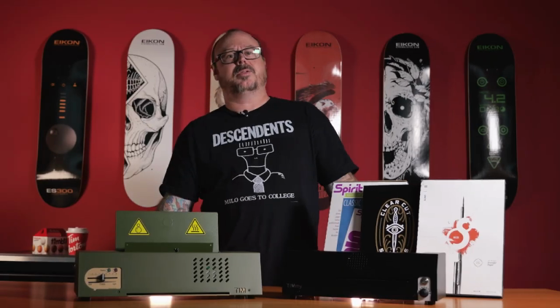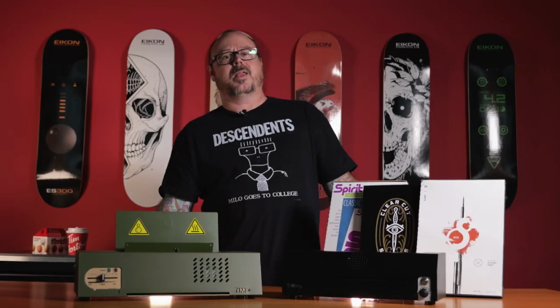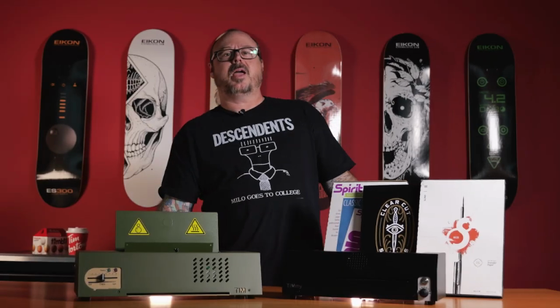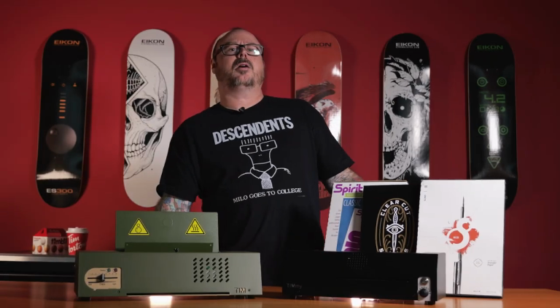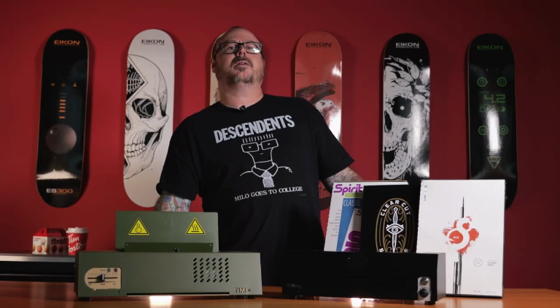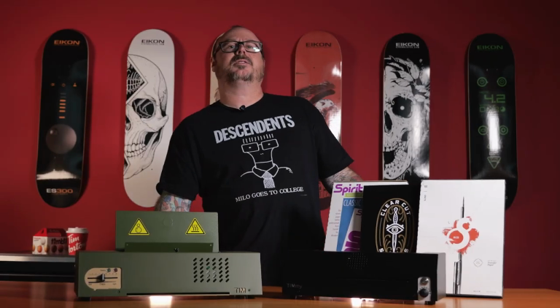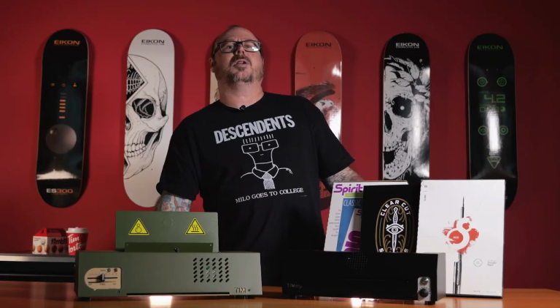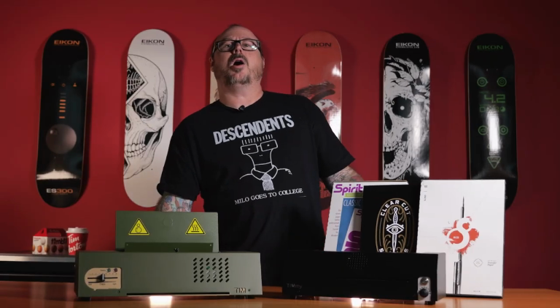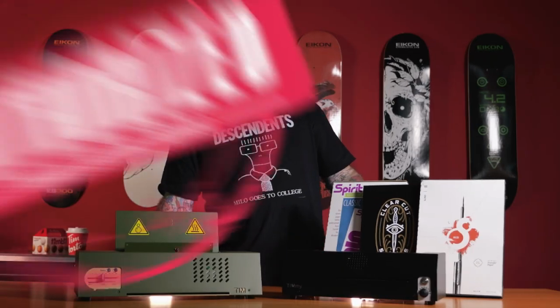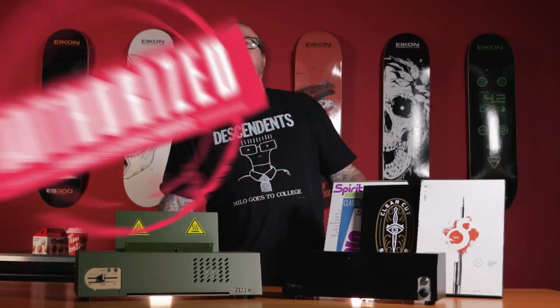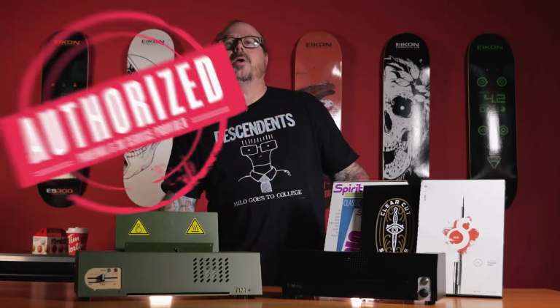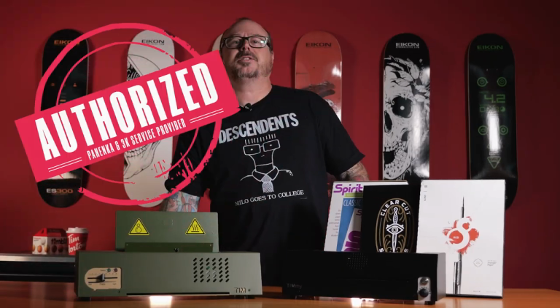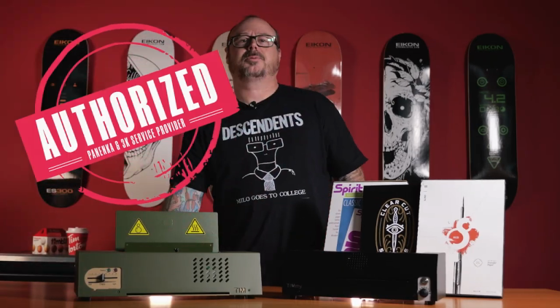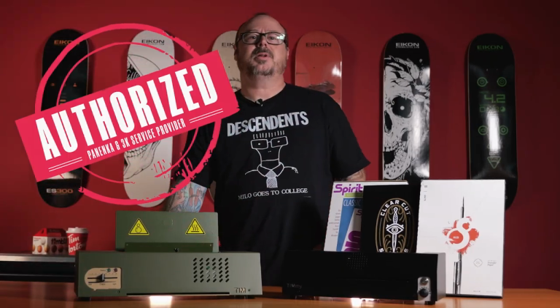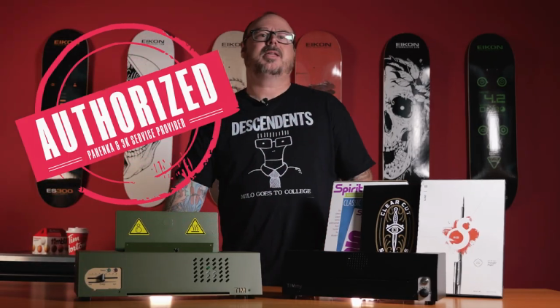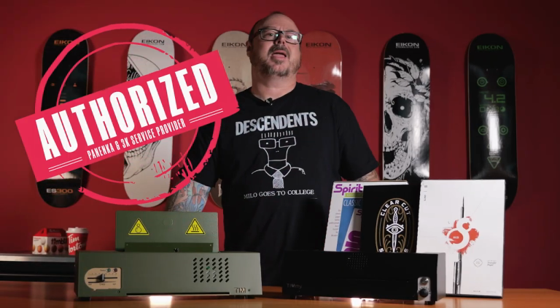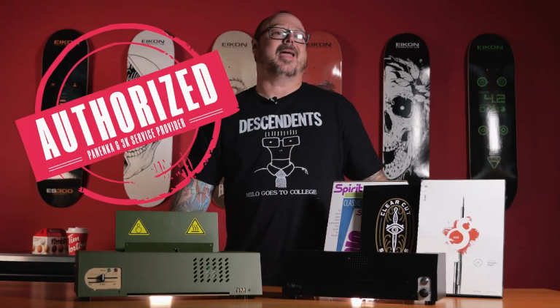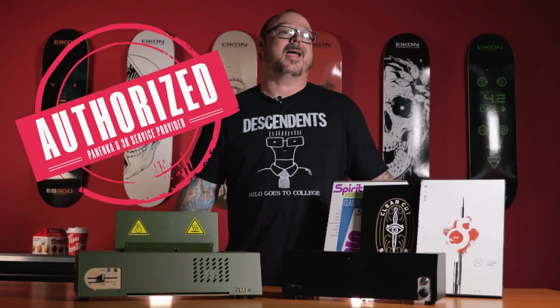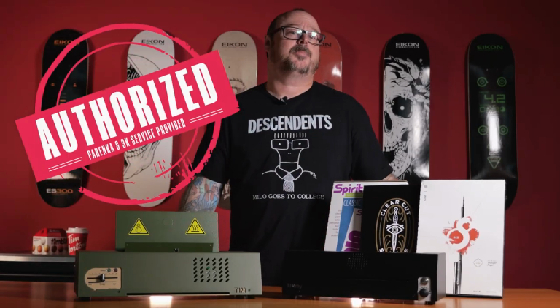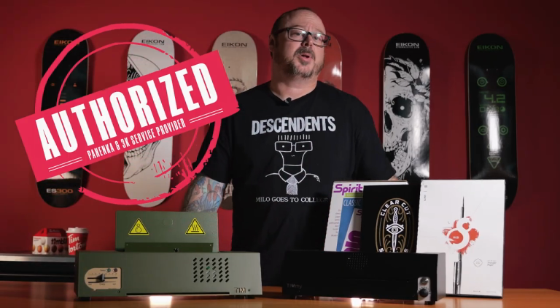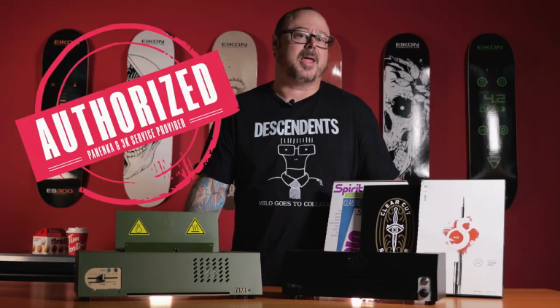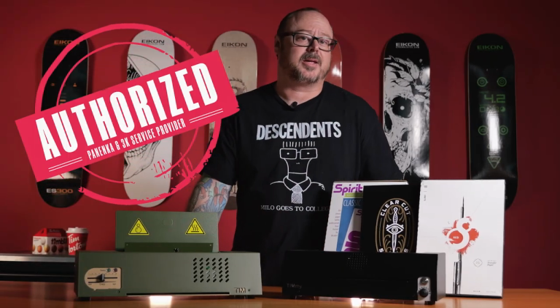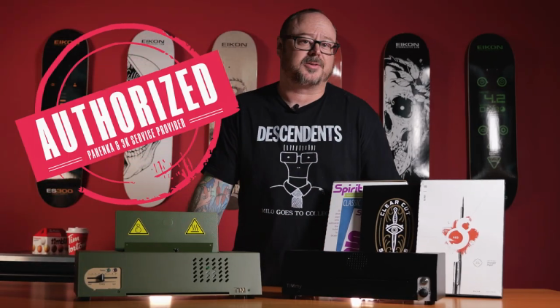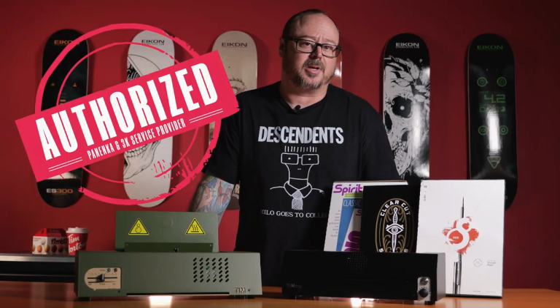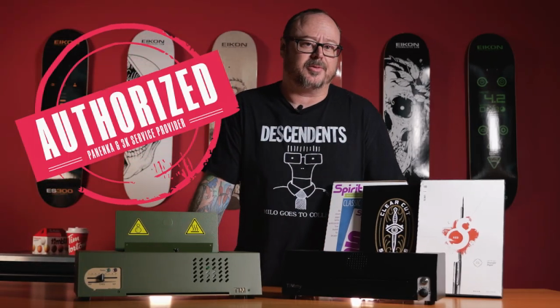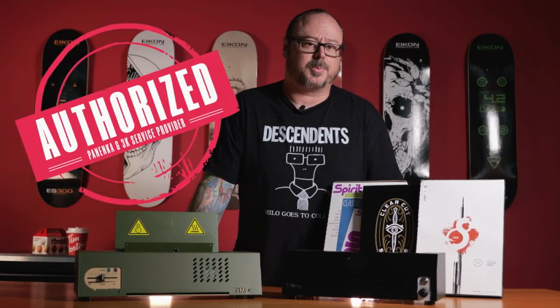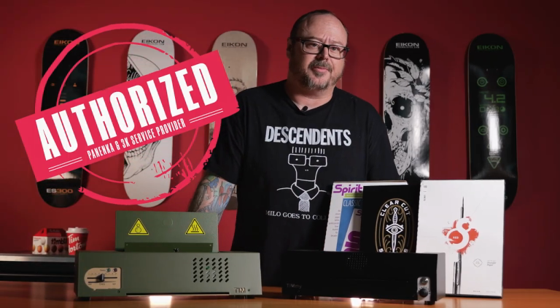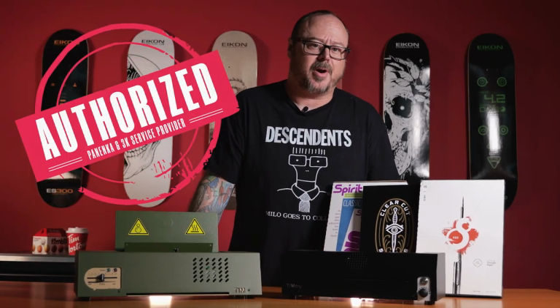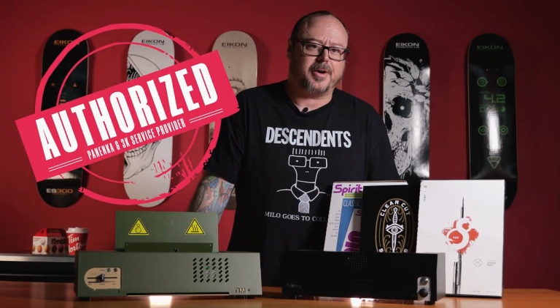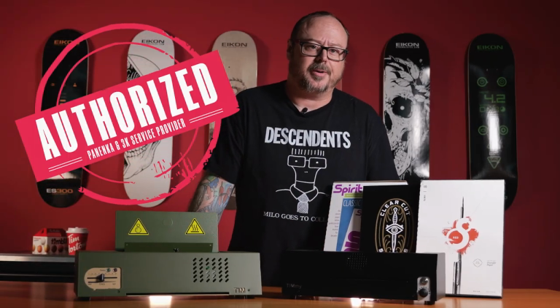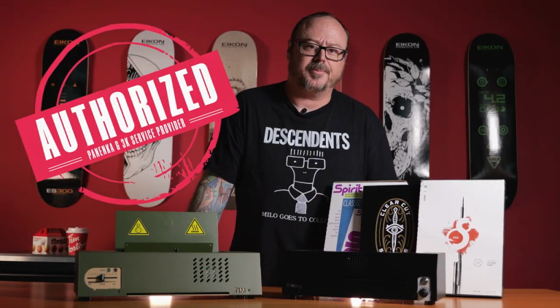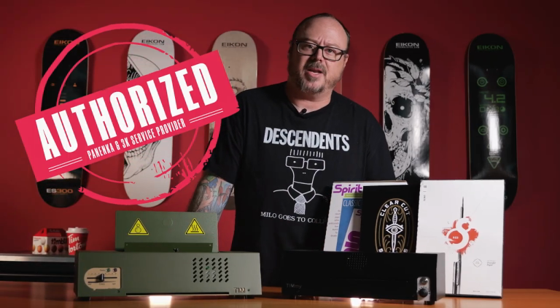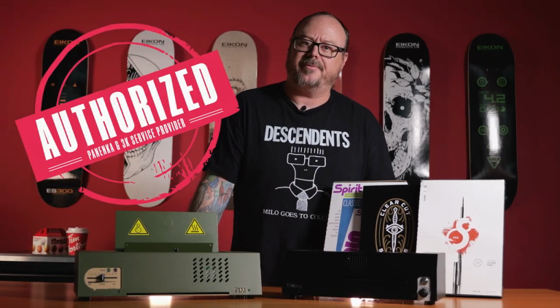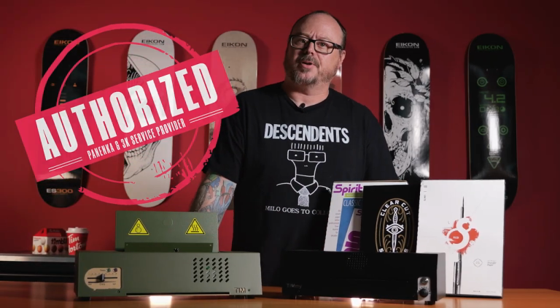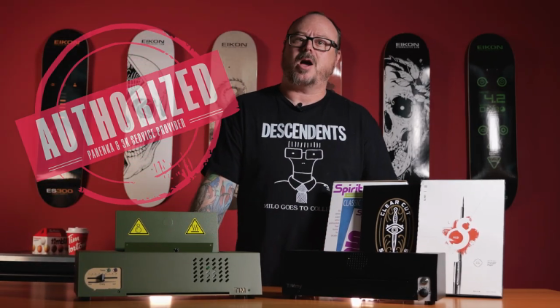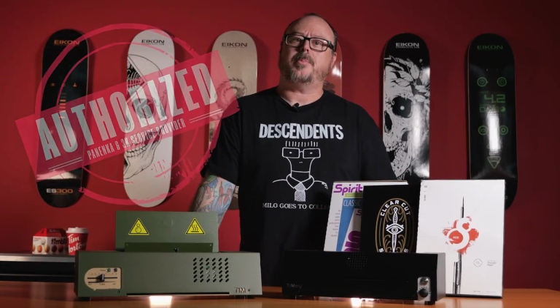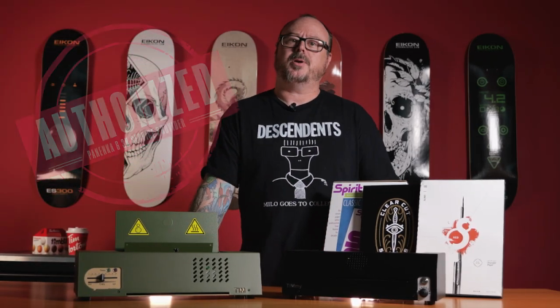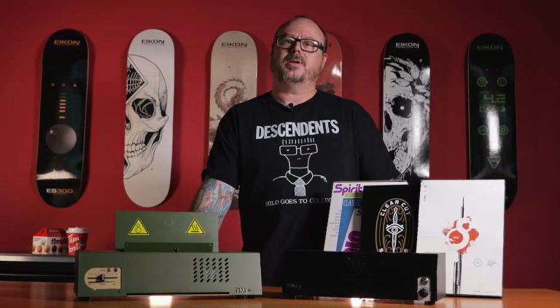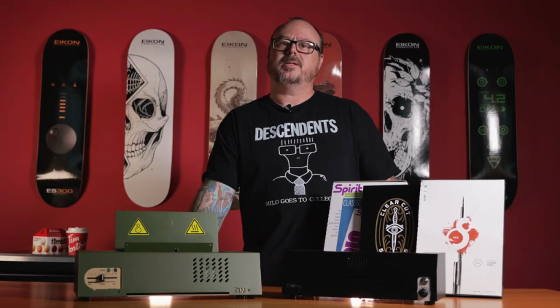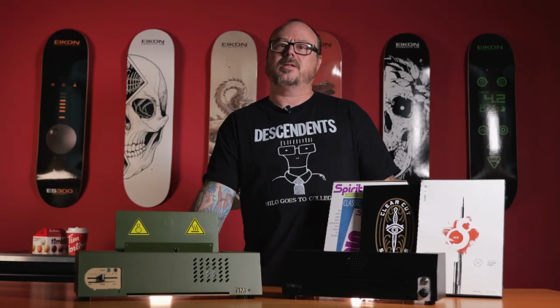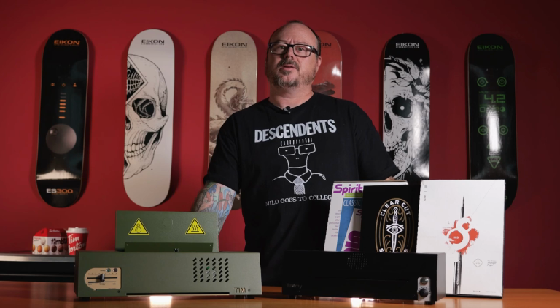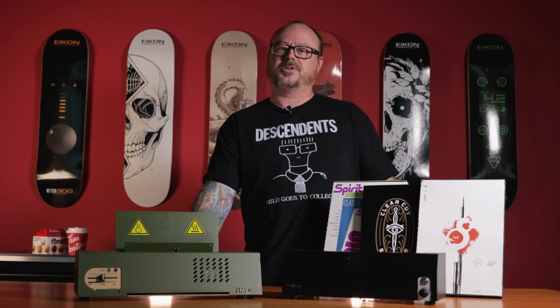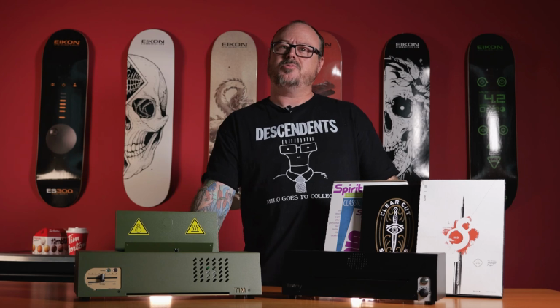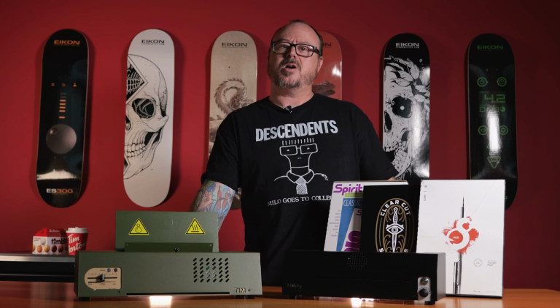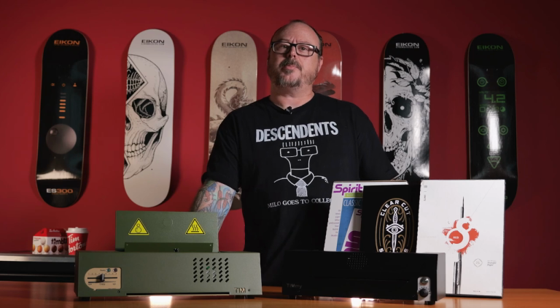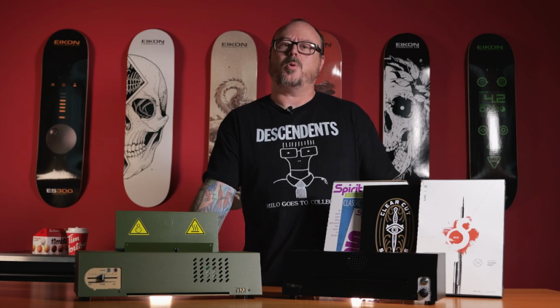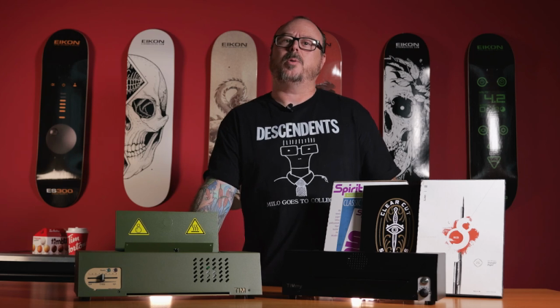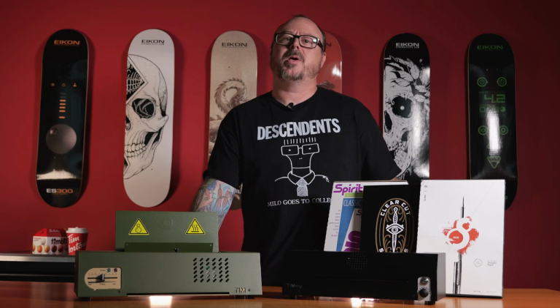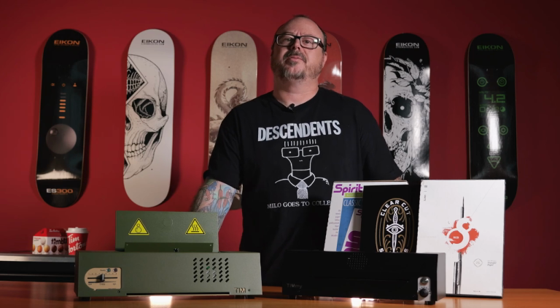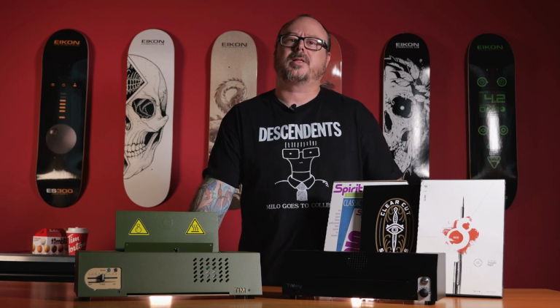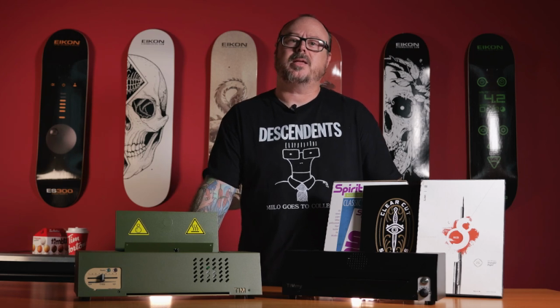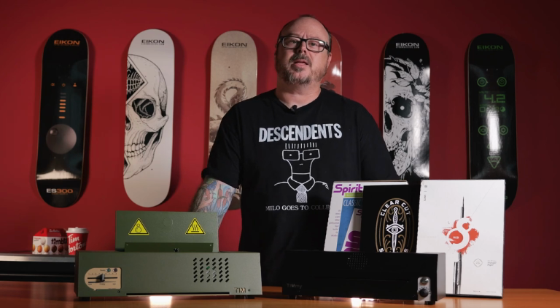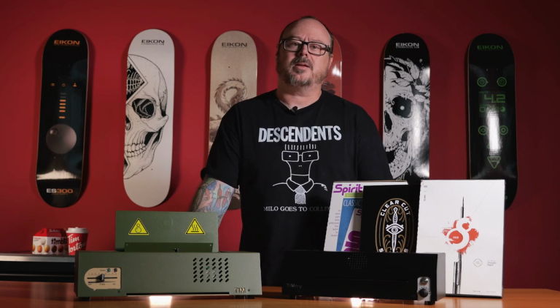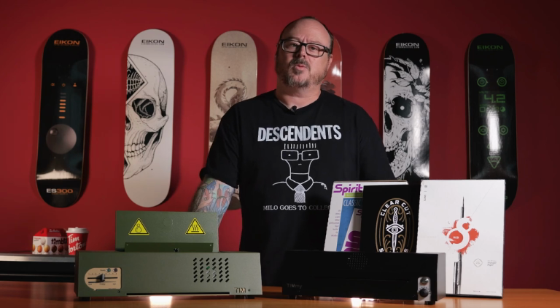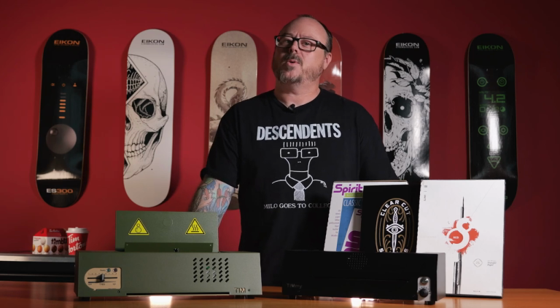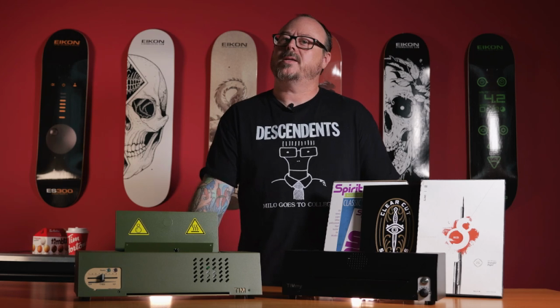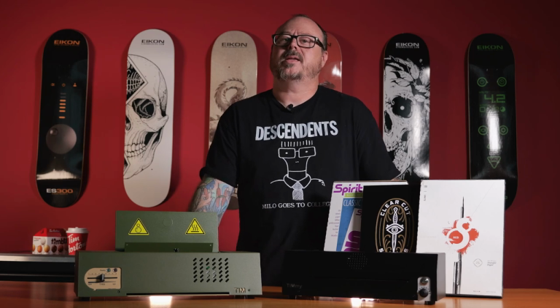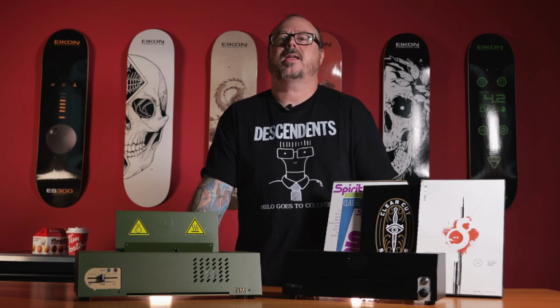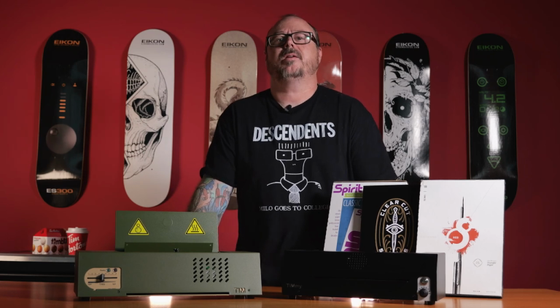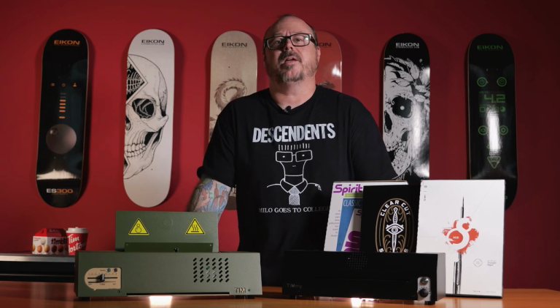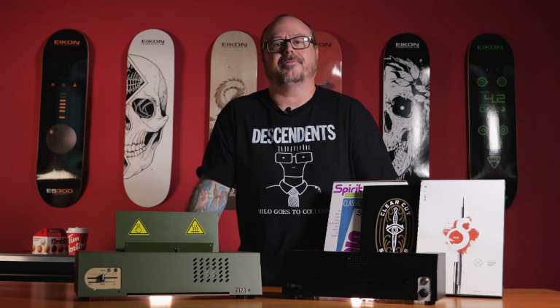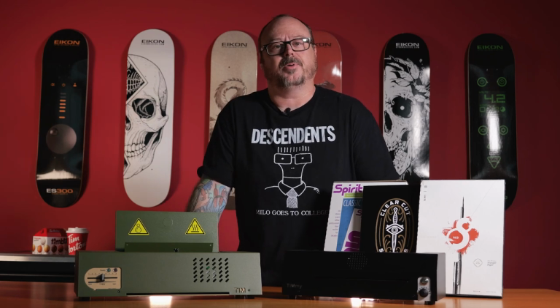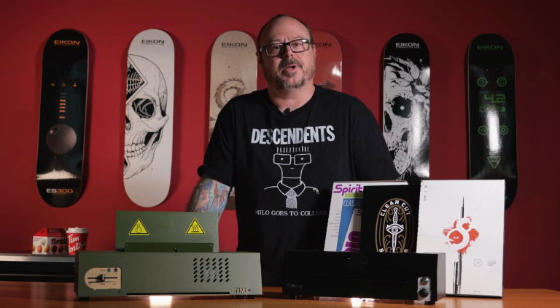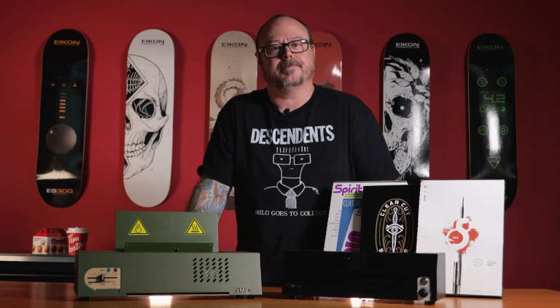This is a good time to remind you that Icon is an authorized 3K and Panenka service provider, and if your copier needs a little tune-up or a bit of a cleaning, we can take care of that for you.